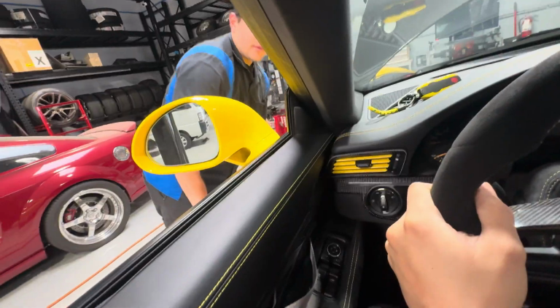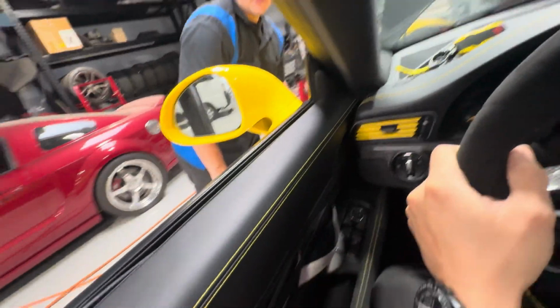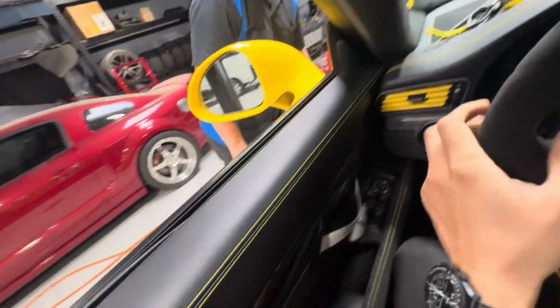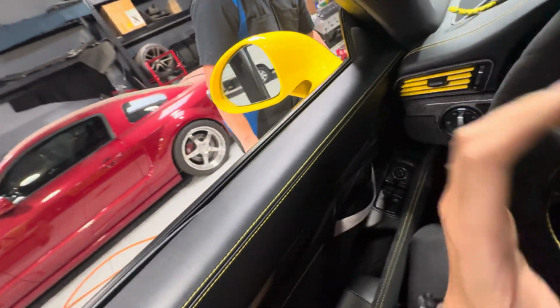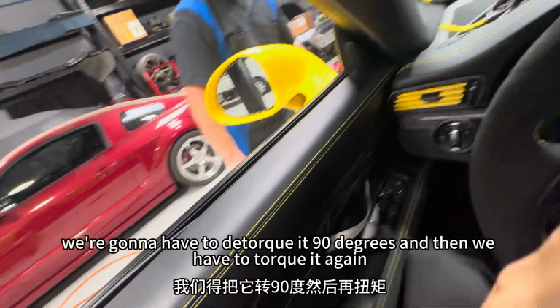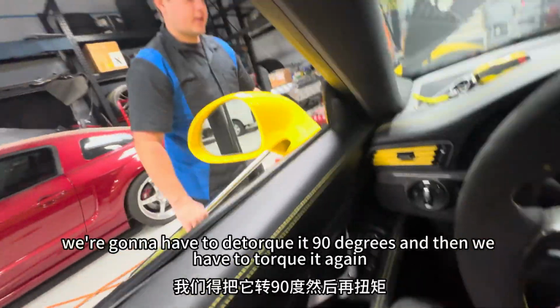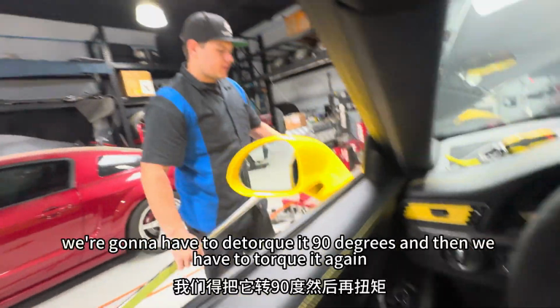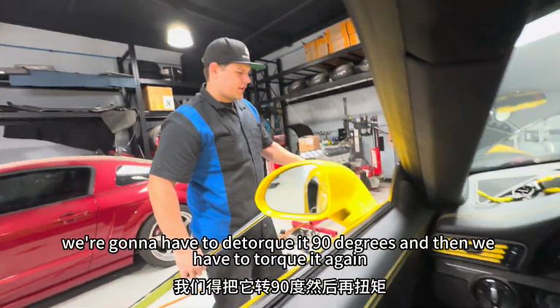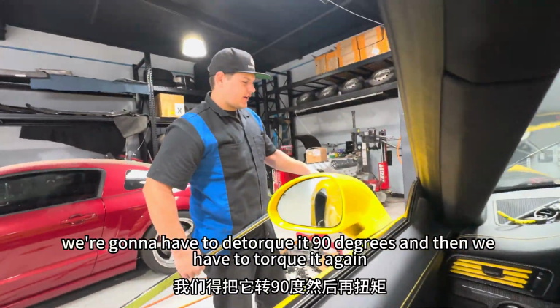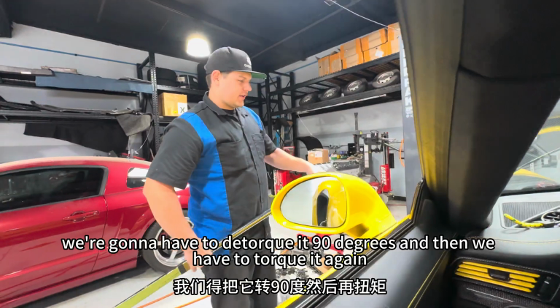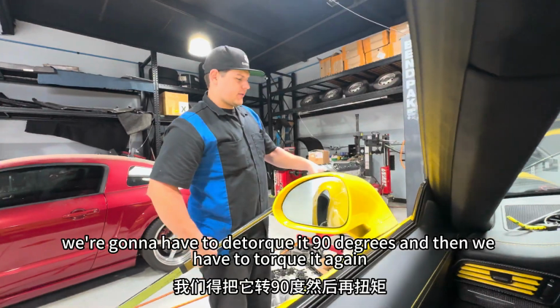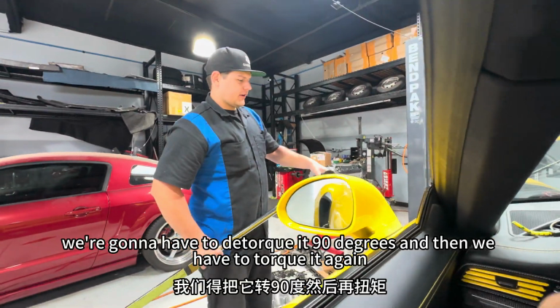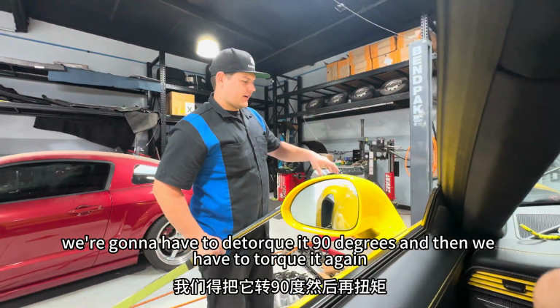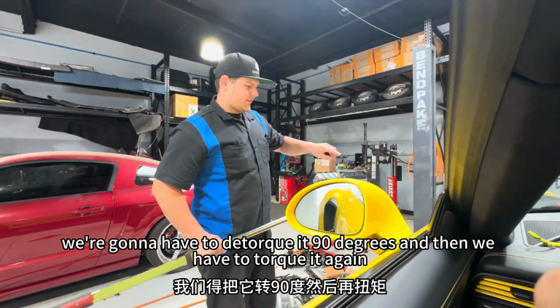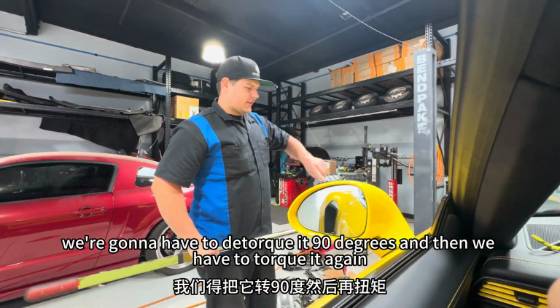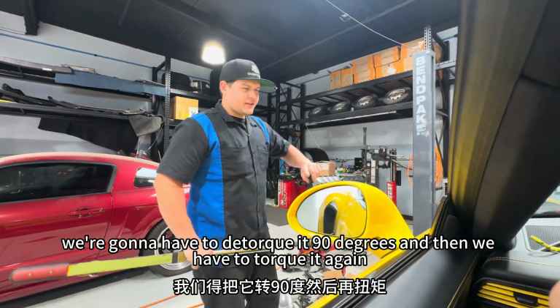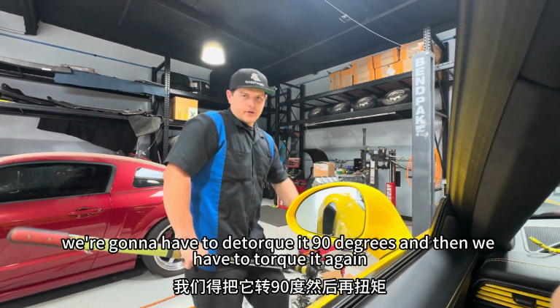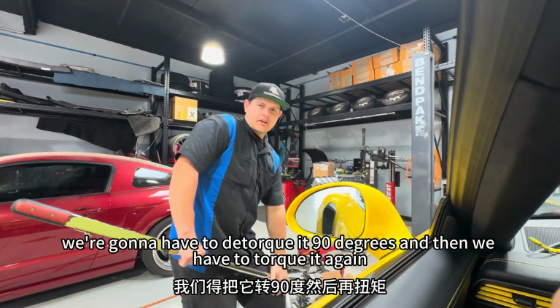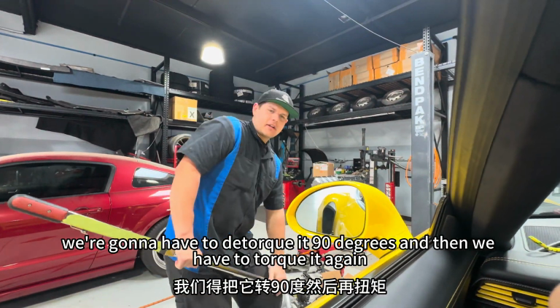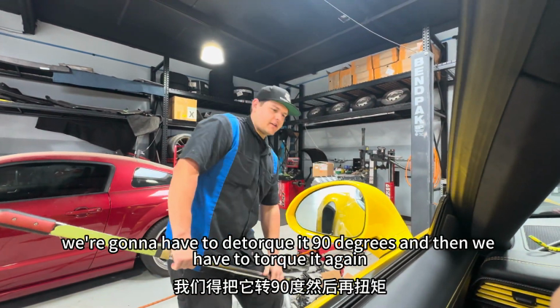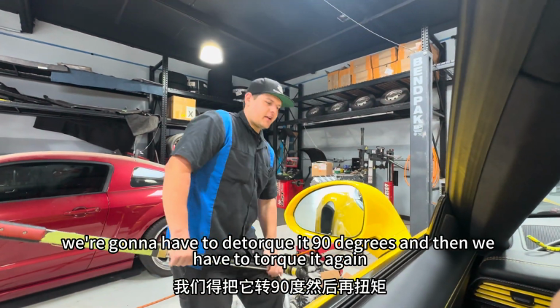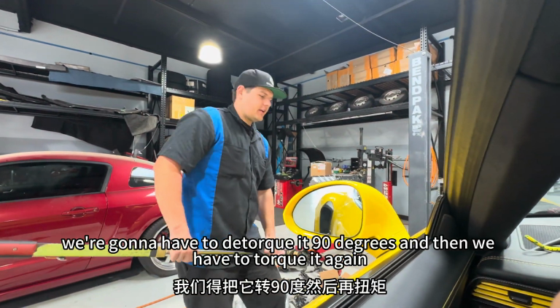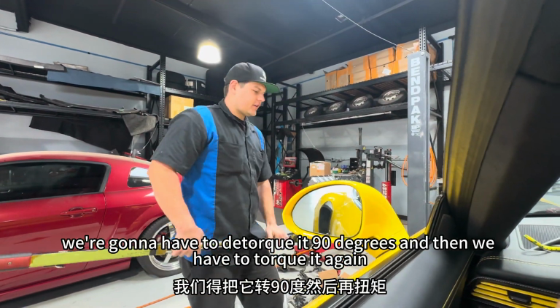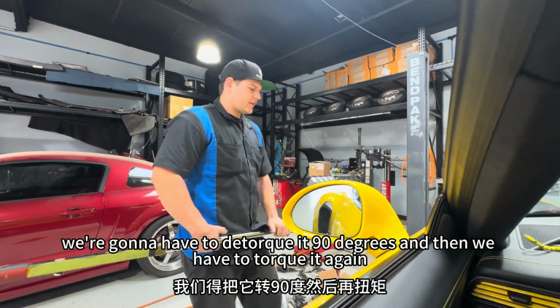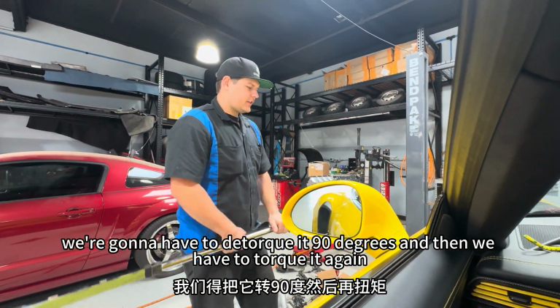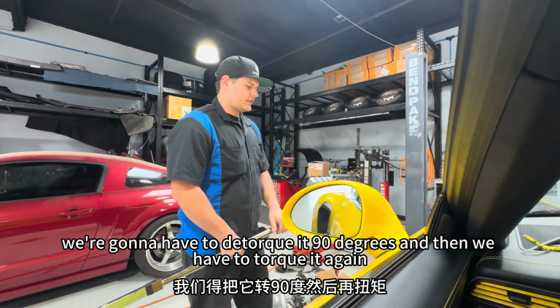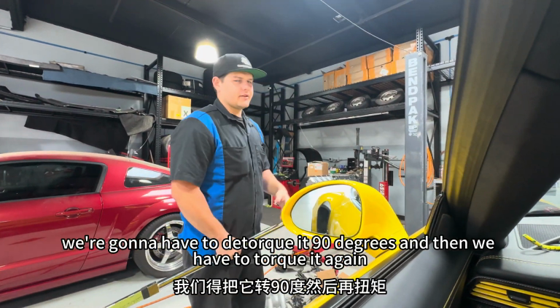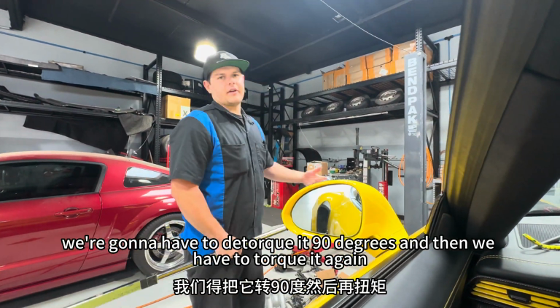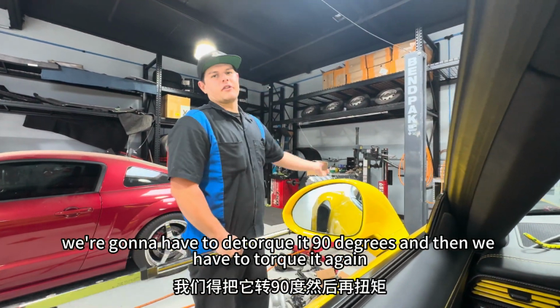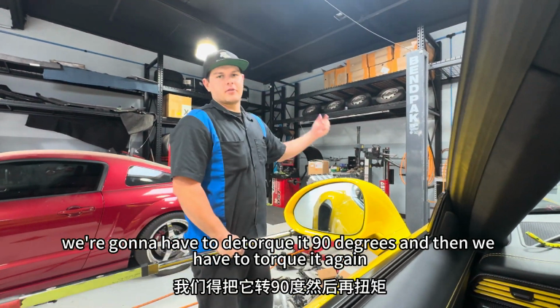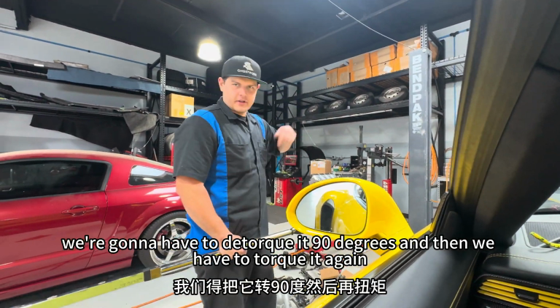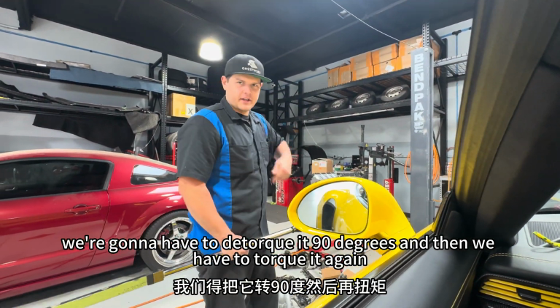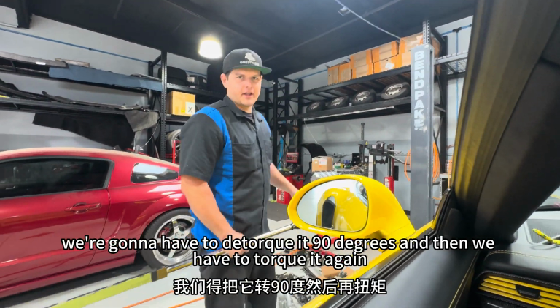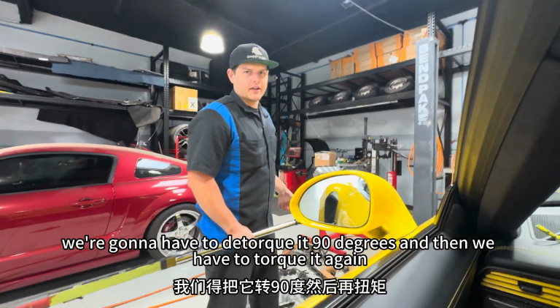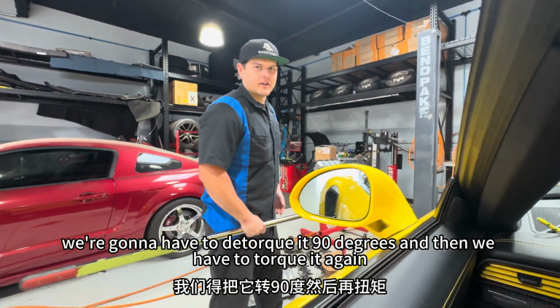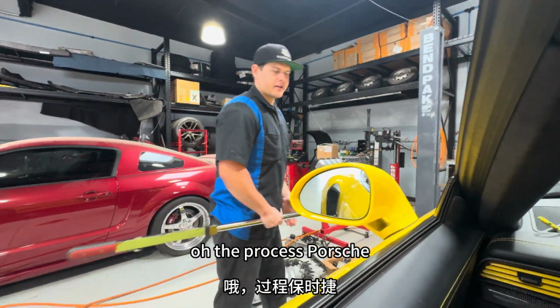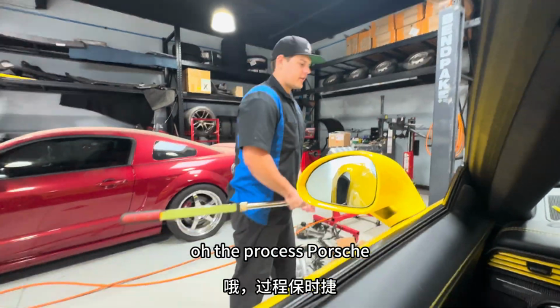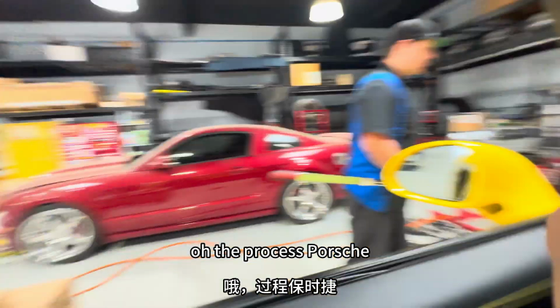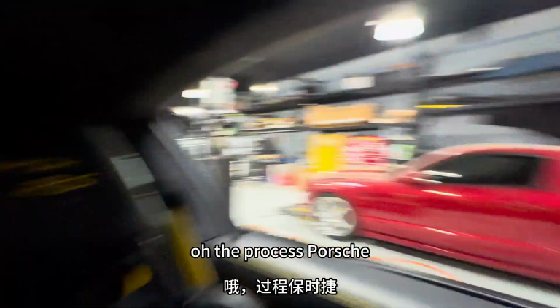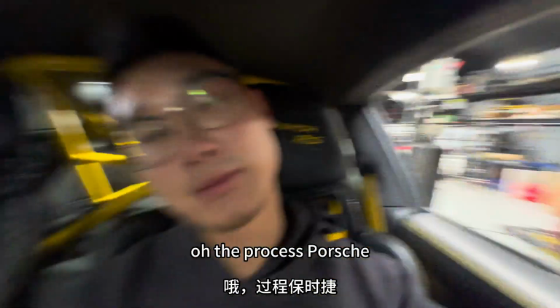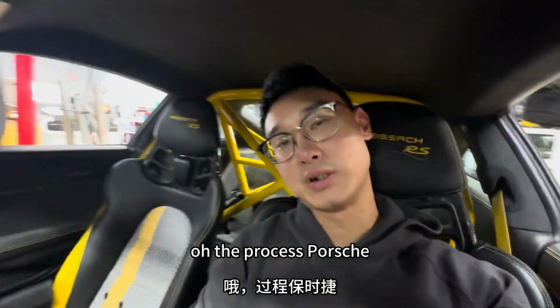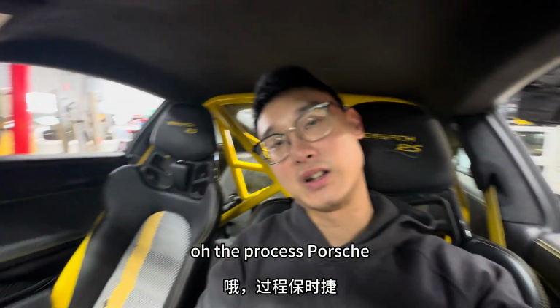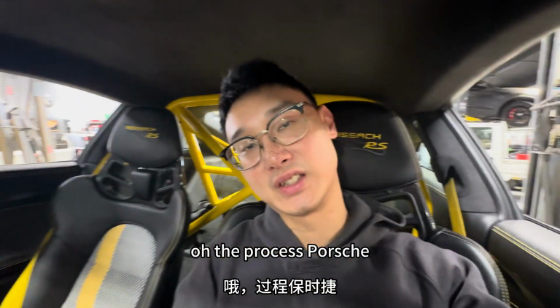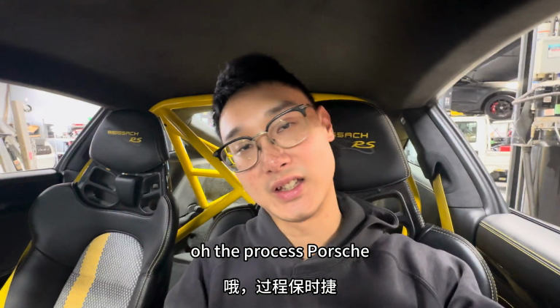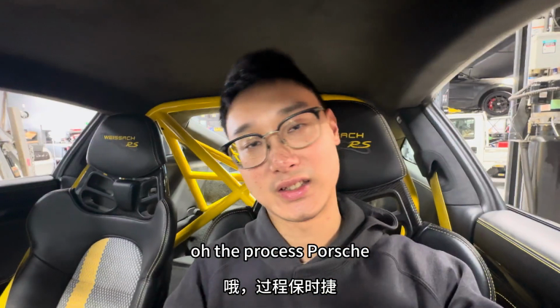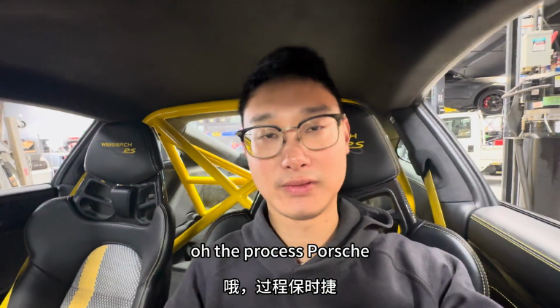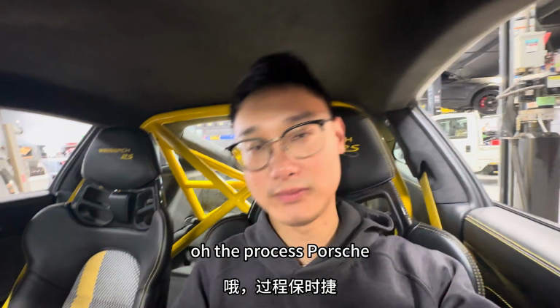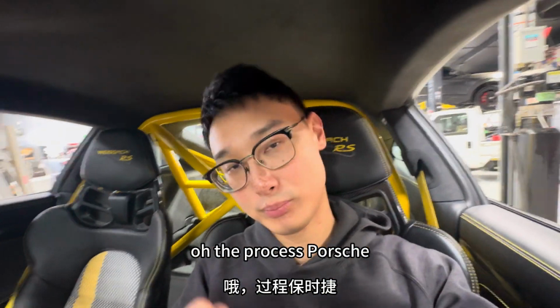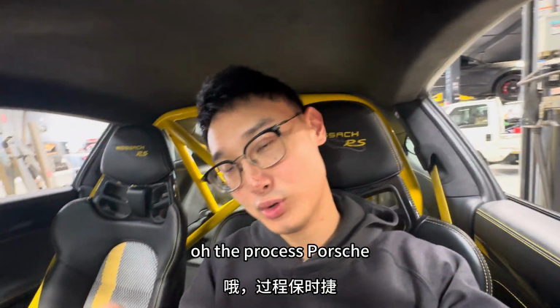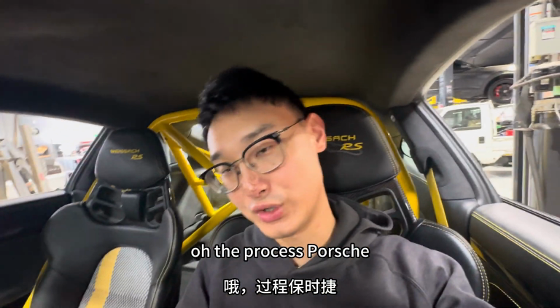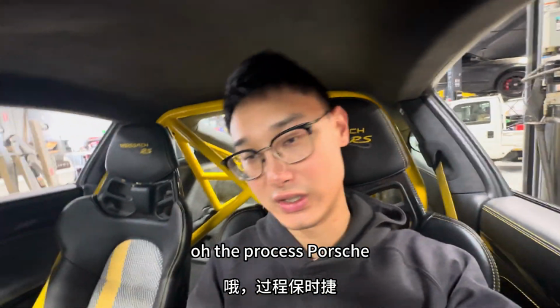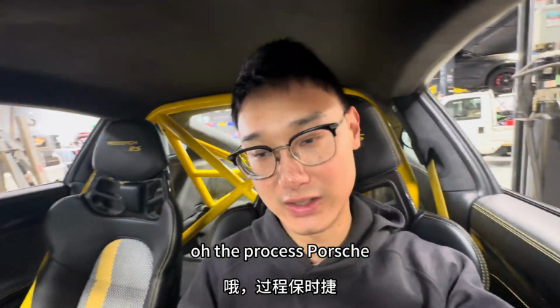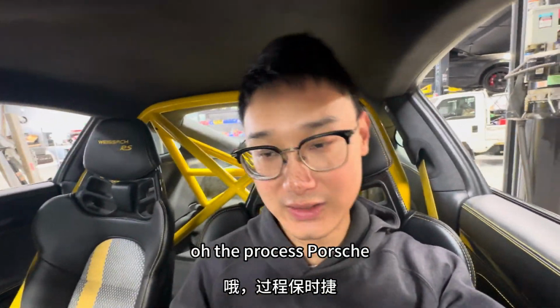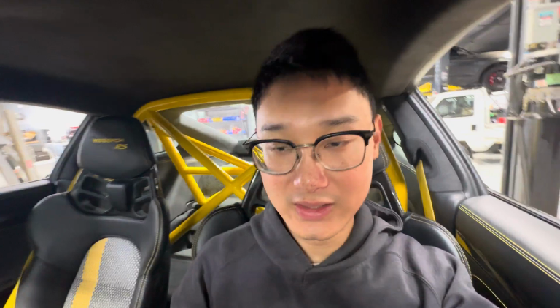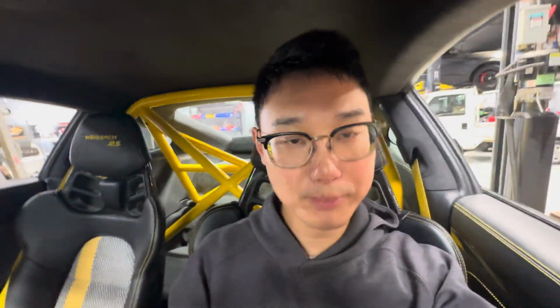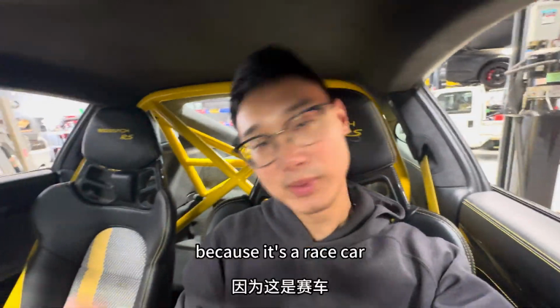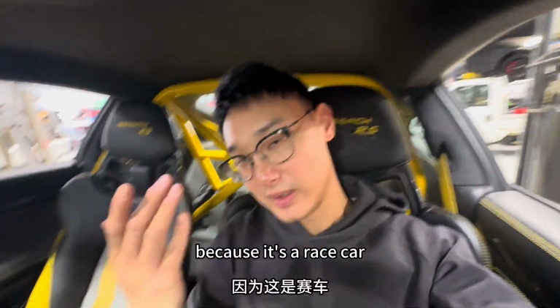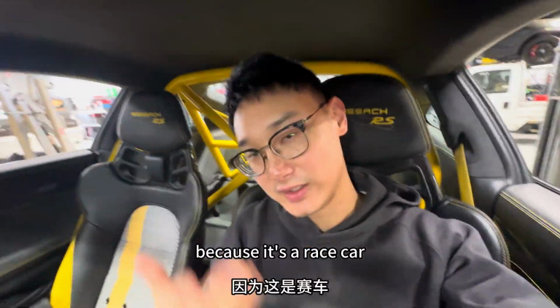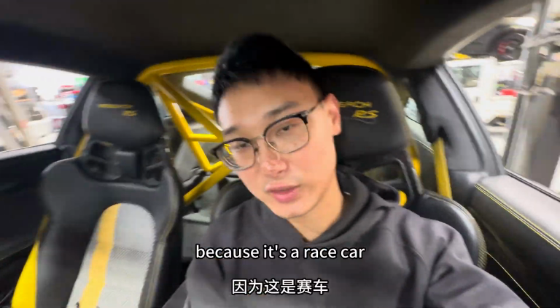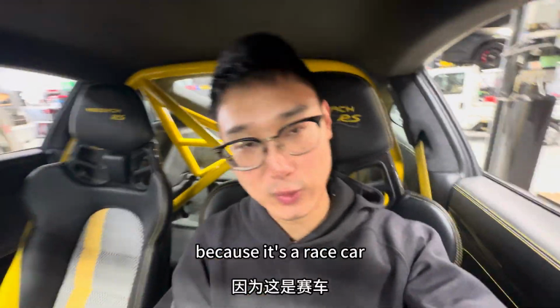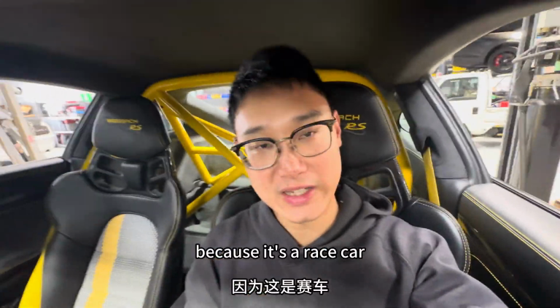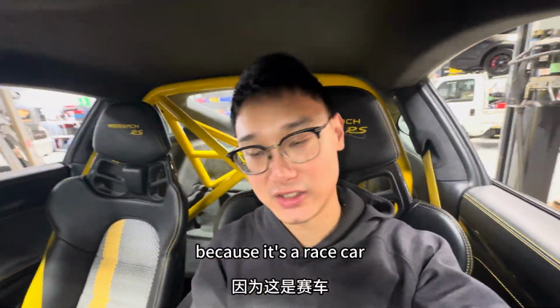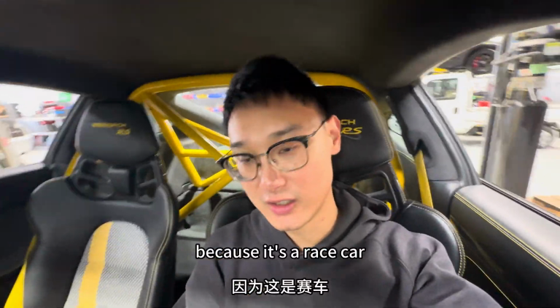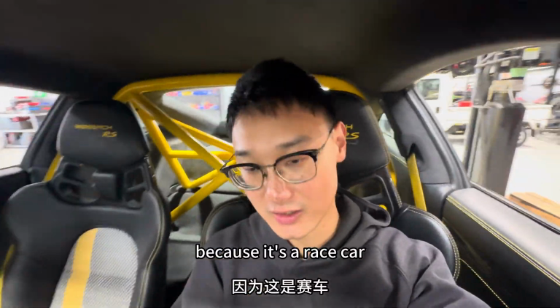Now I'm going to go to the other side and then we're going to detorque it 90 degrees and then torque it again. Porsche — because it's a race car.